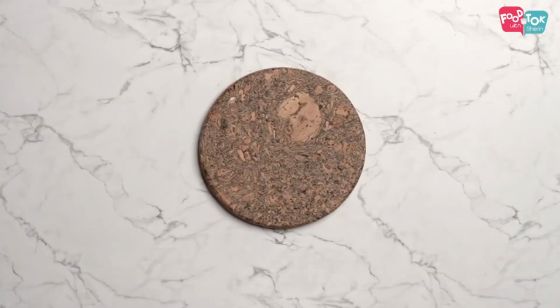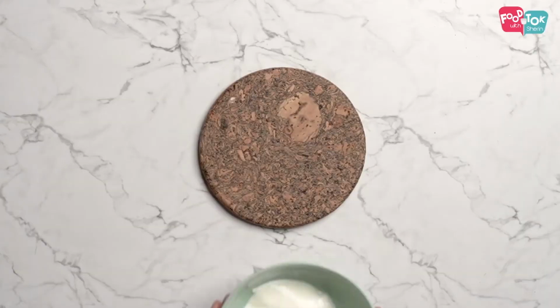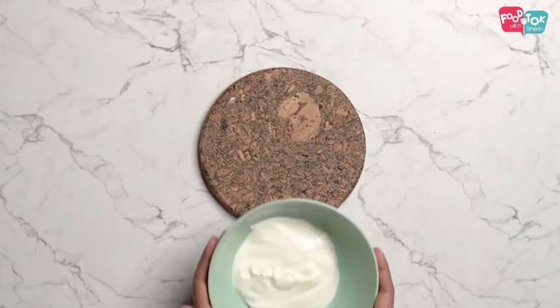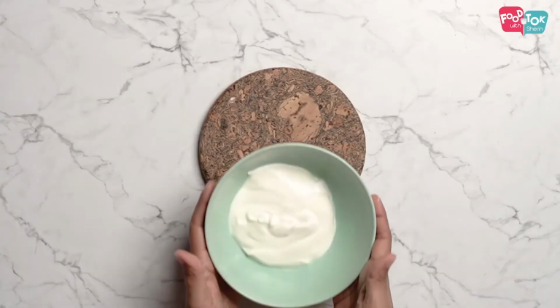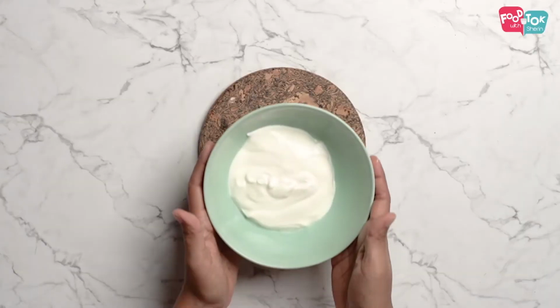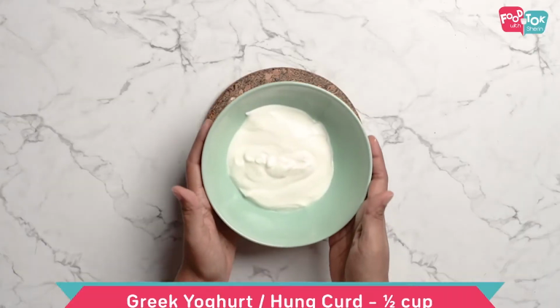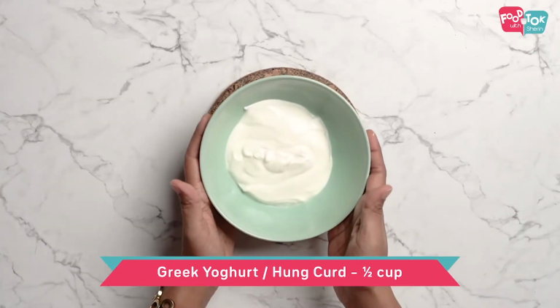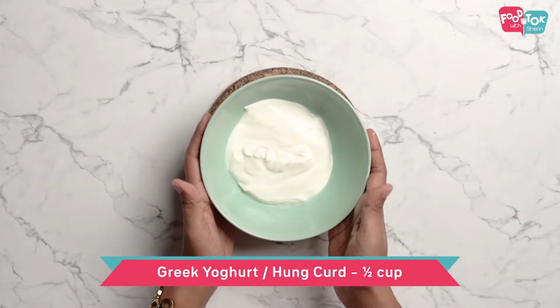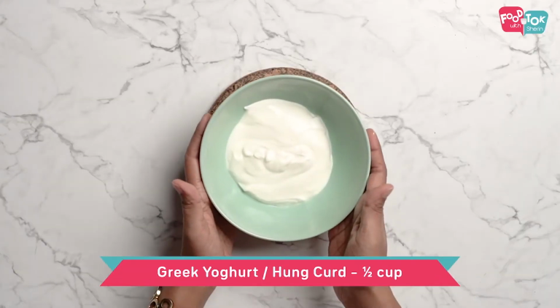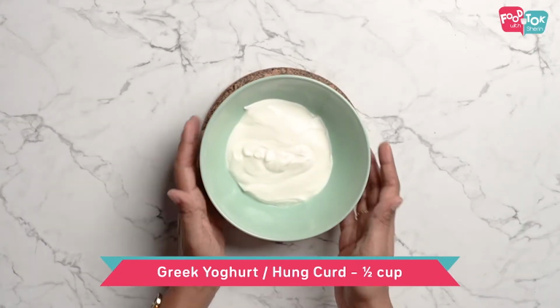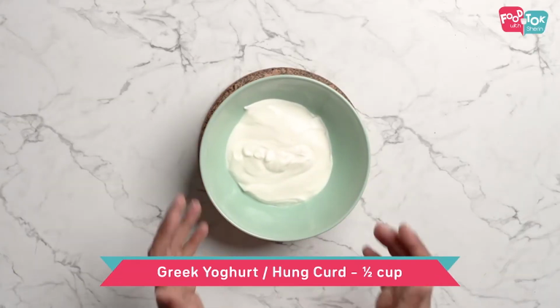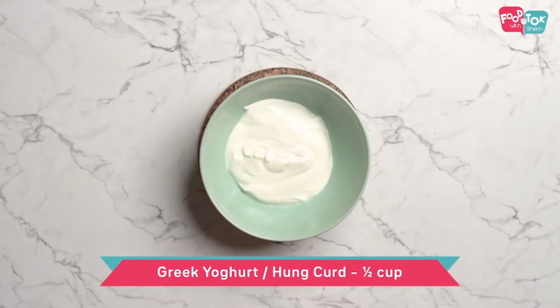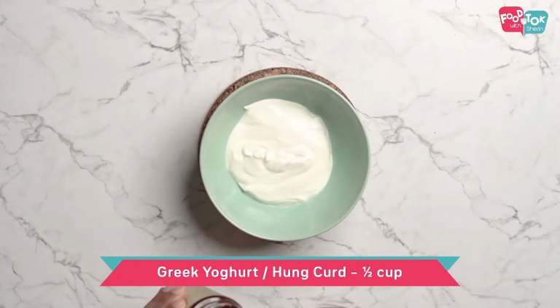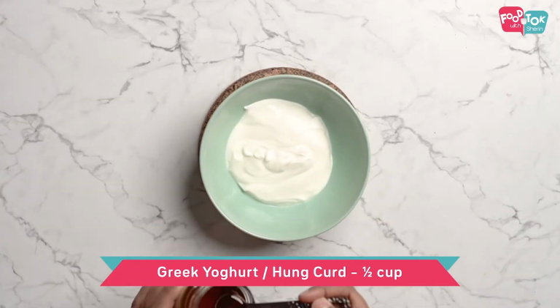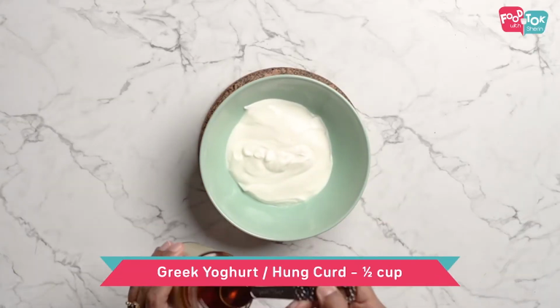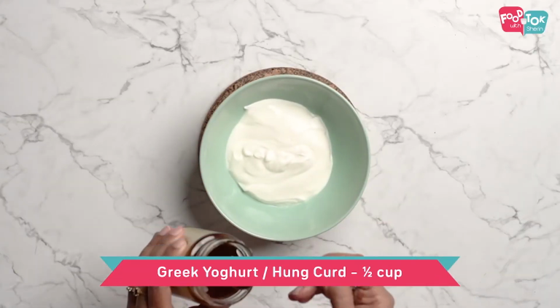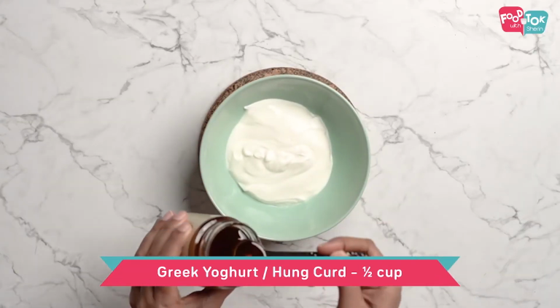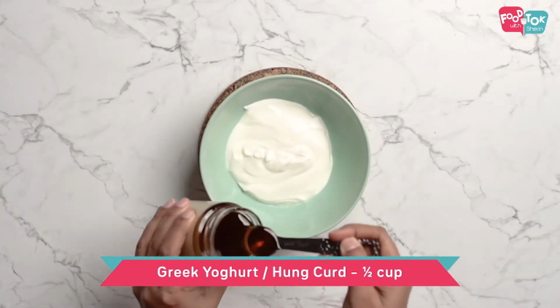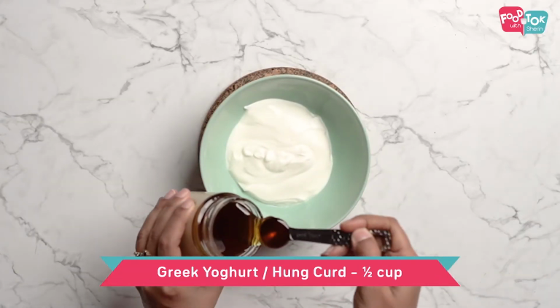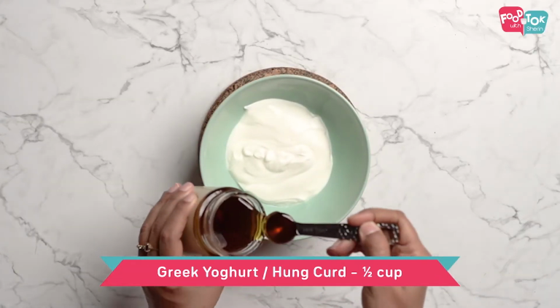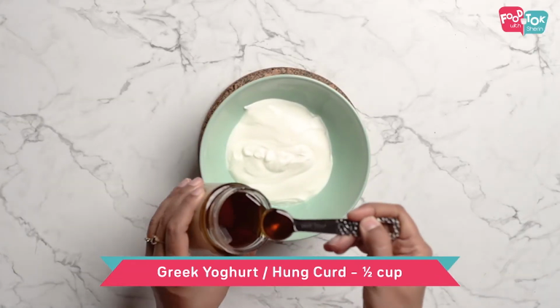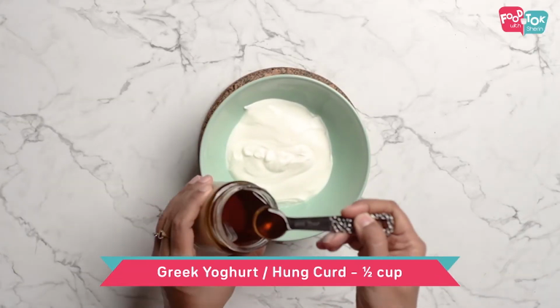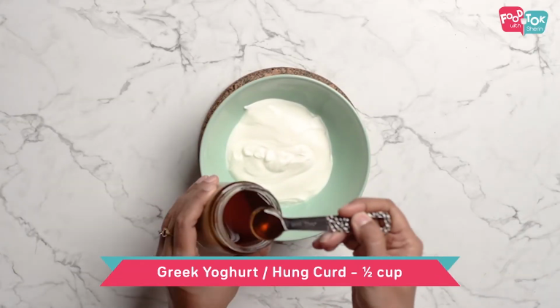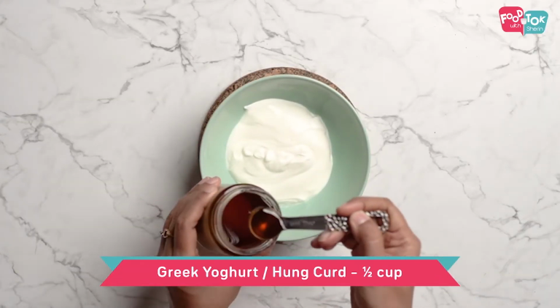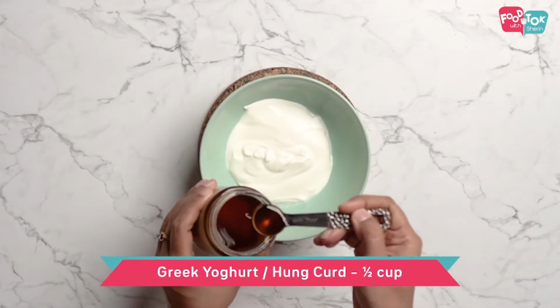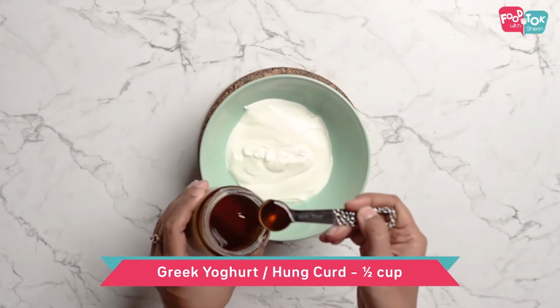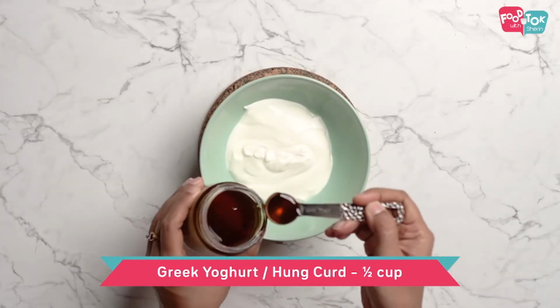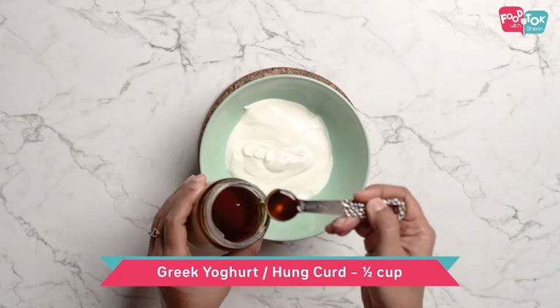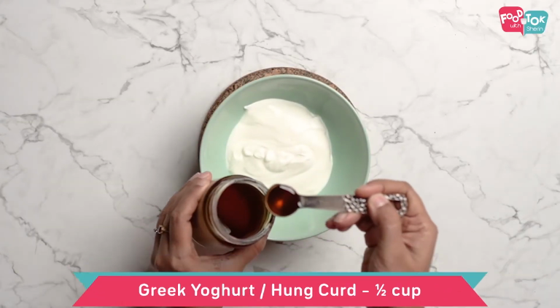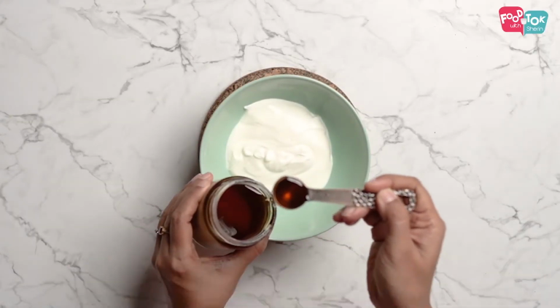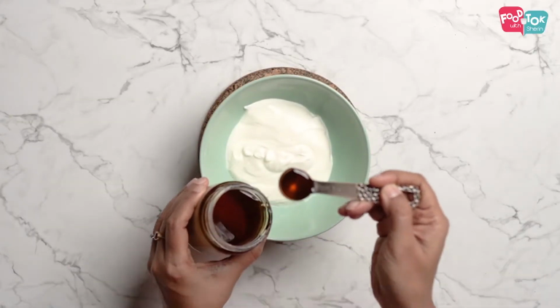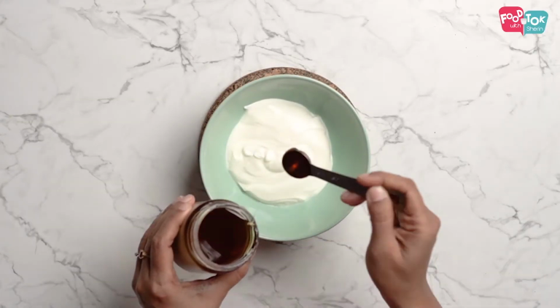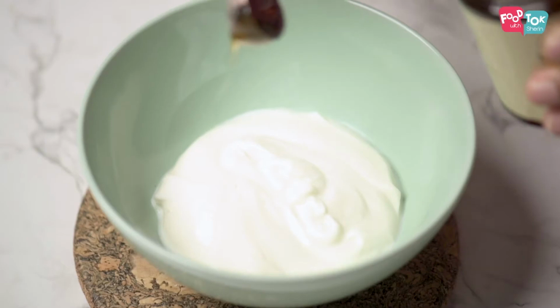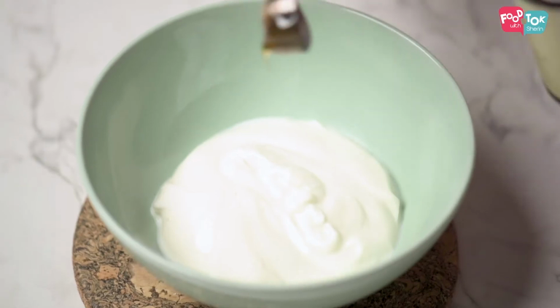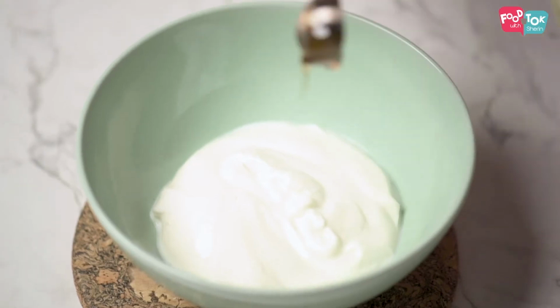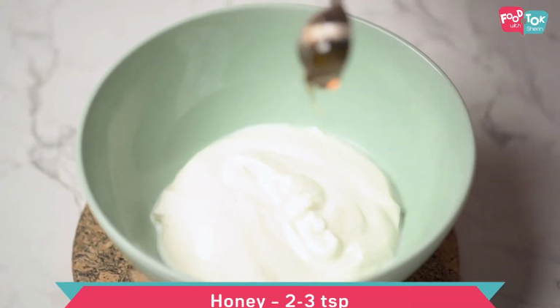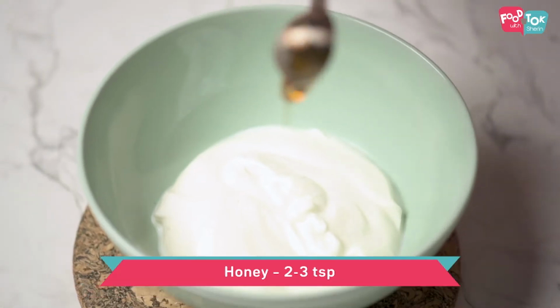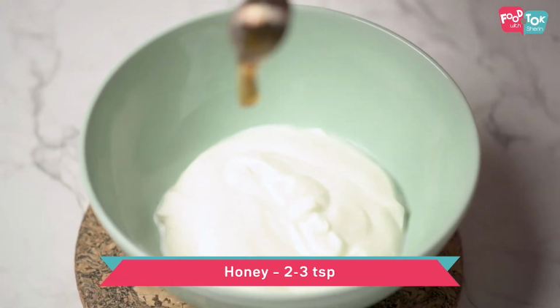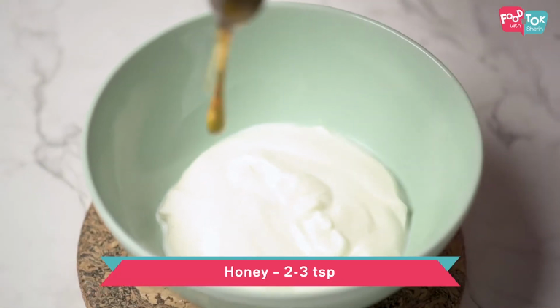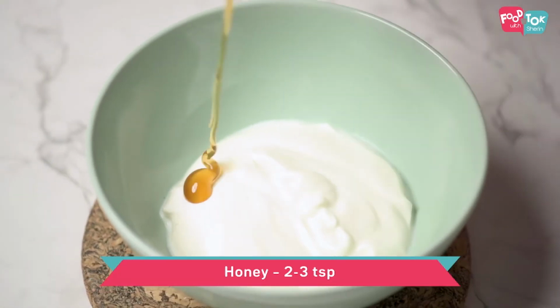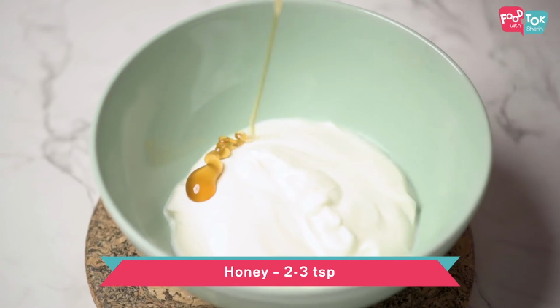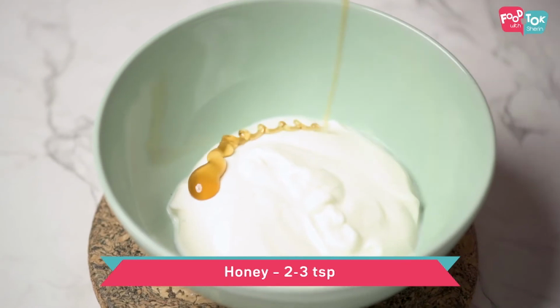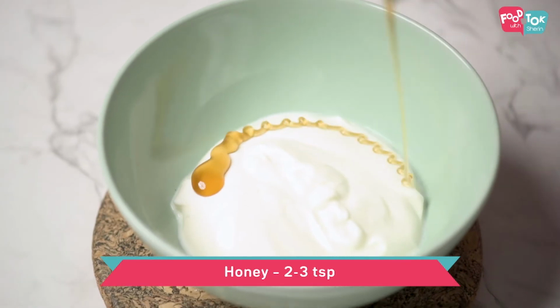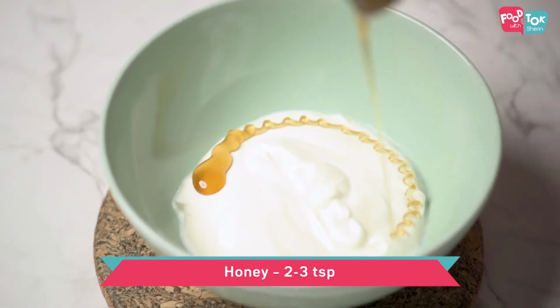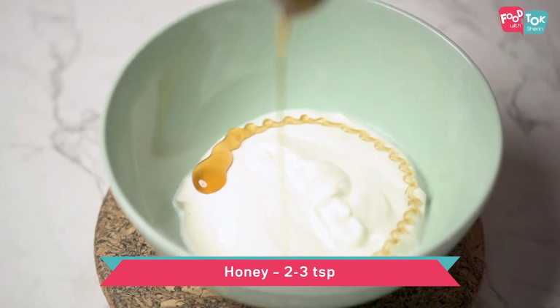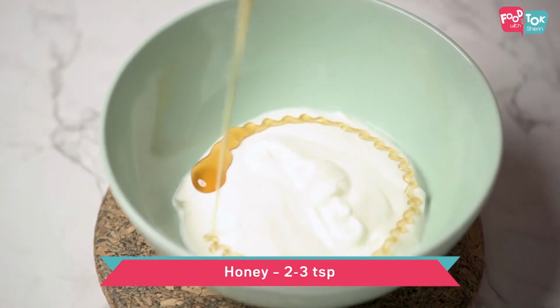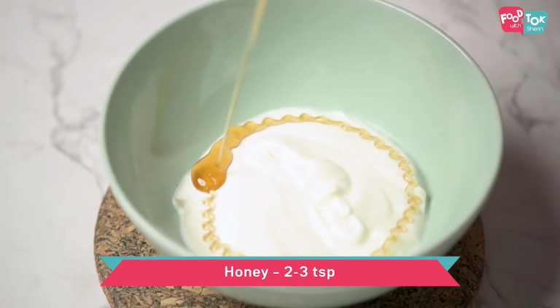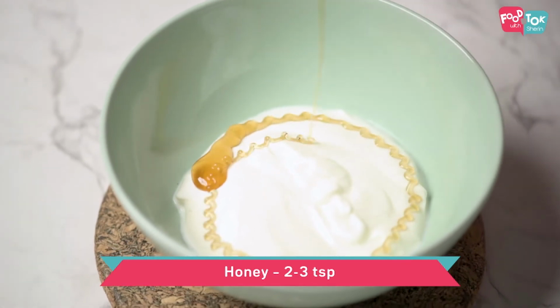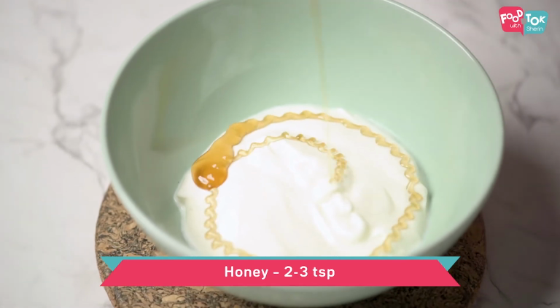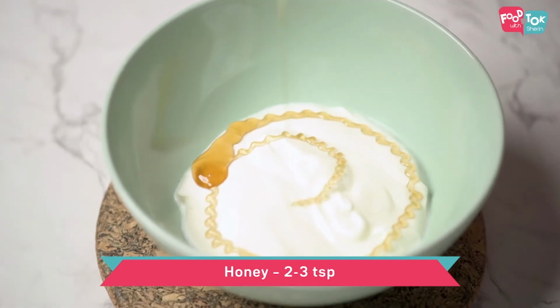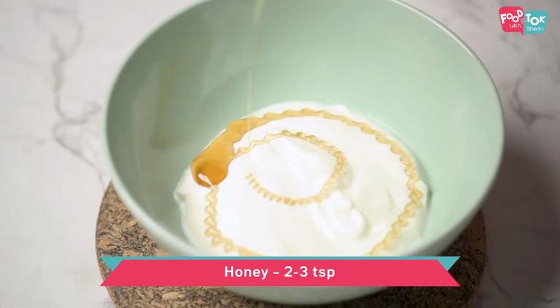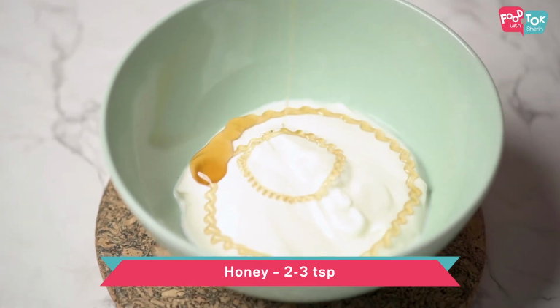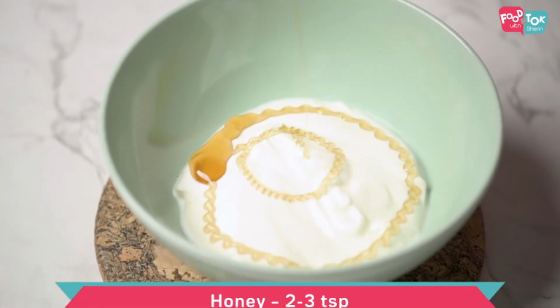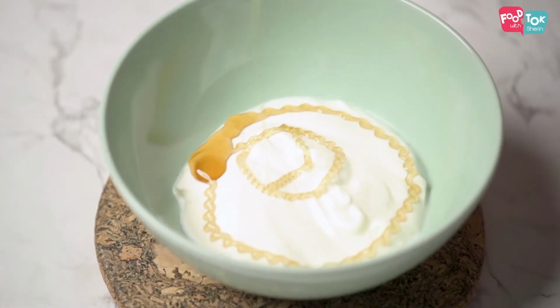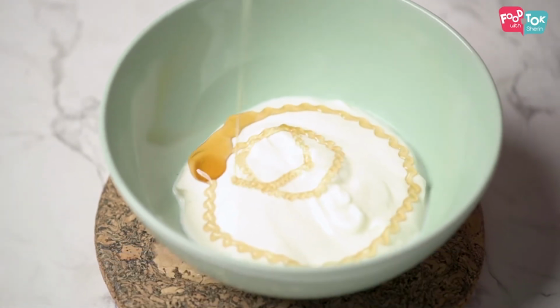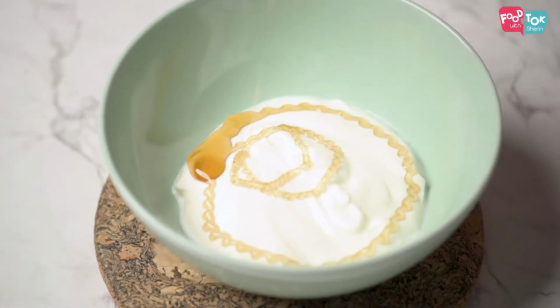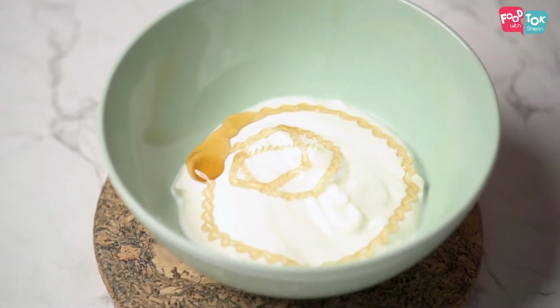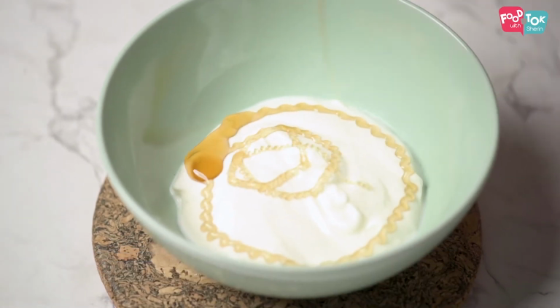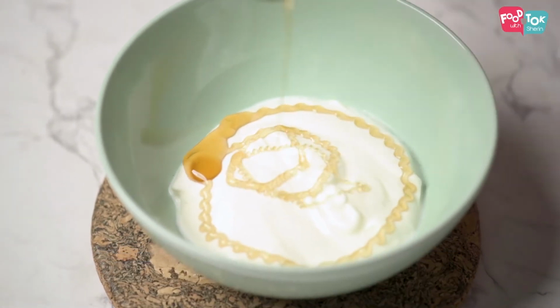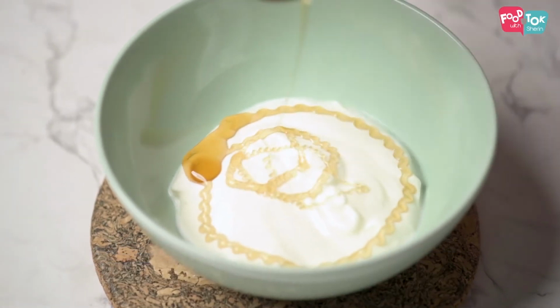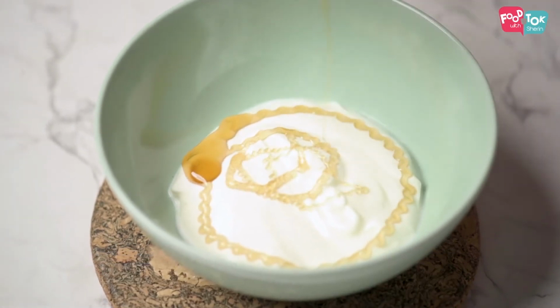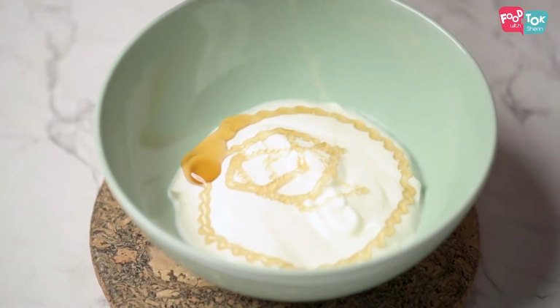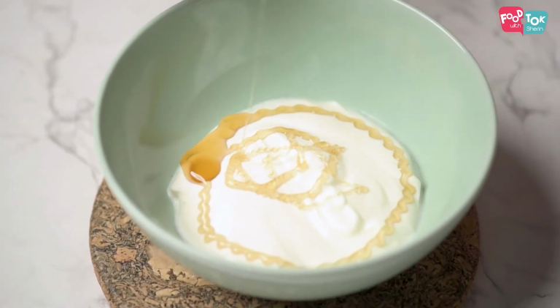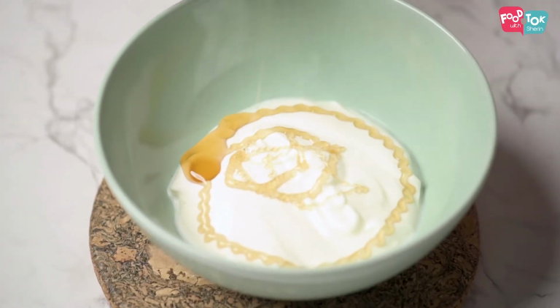For the fruit salad, we are using Greek yogurt. Add a little honey to it and mix it well.